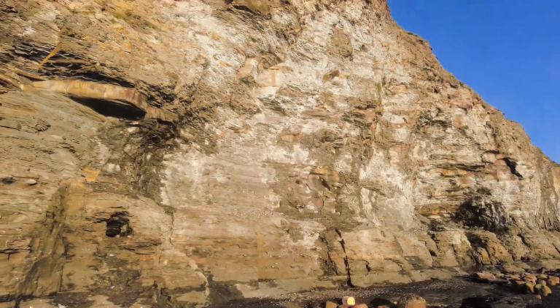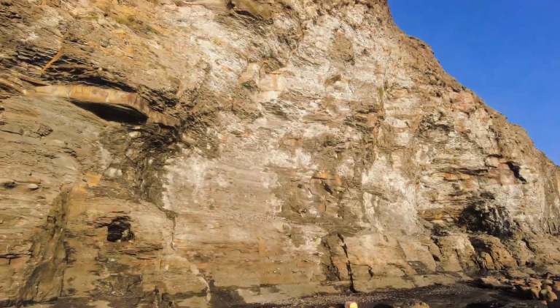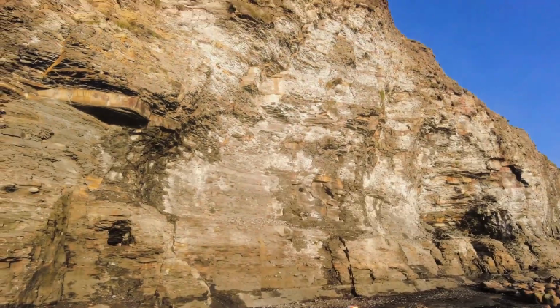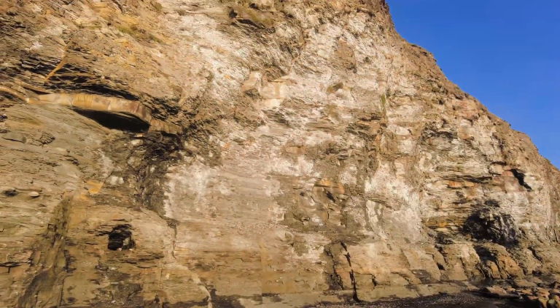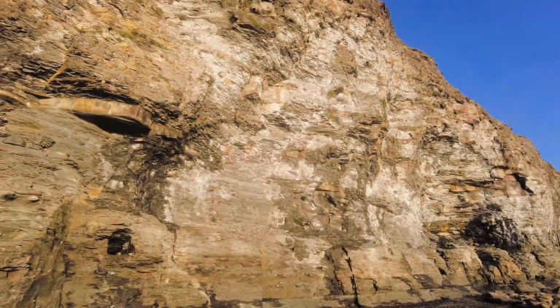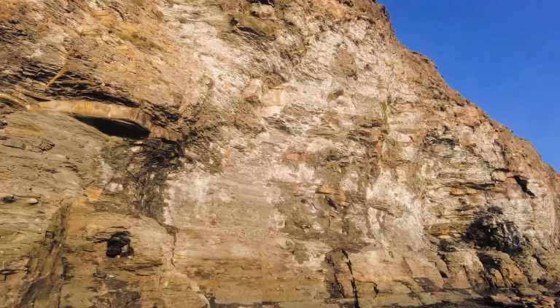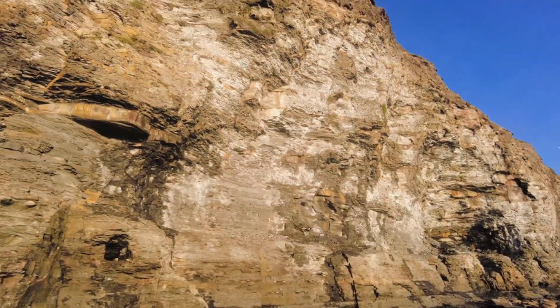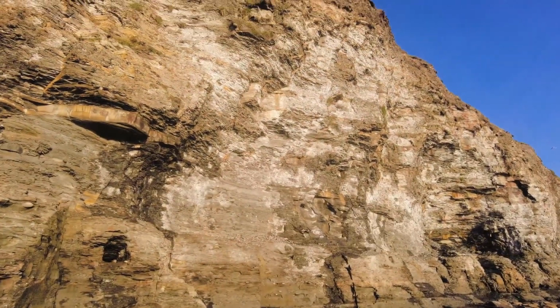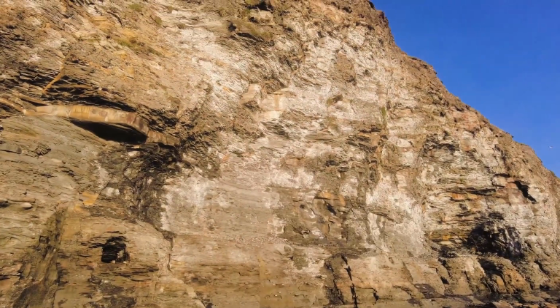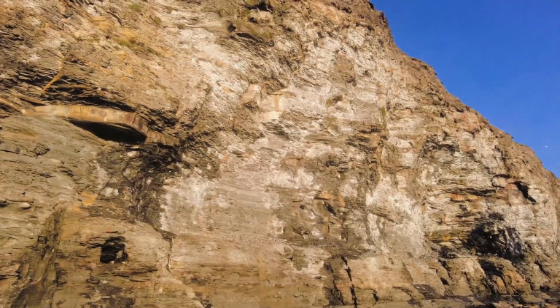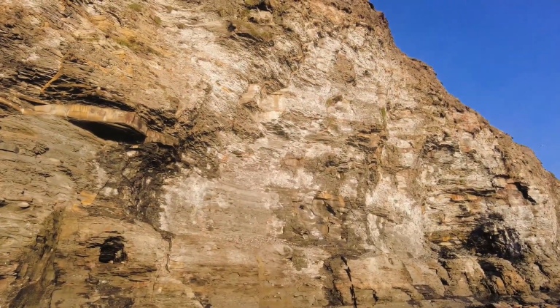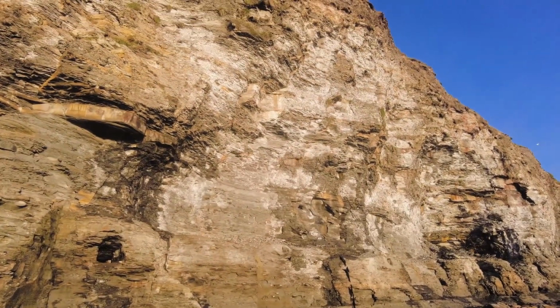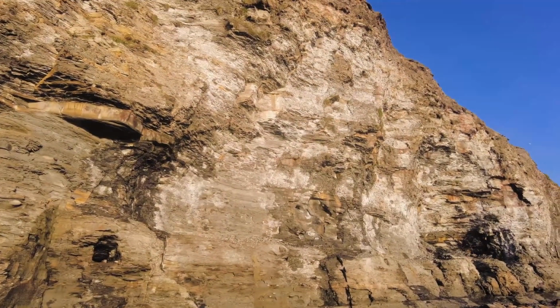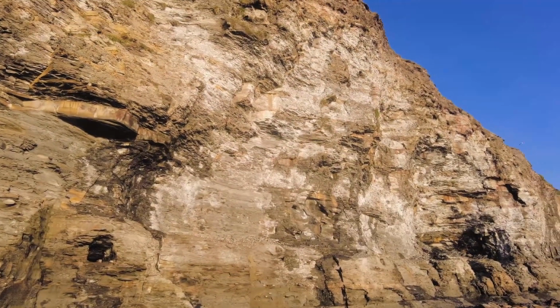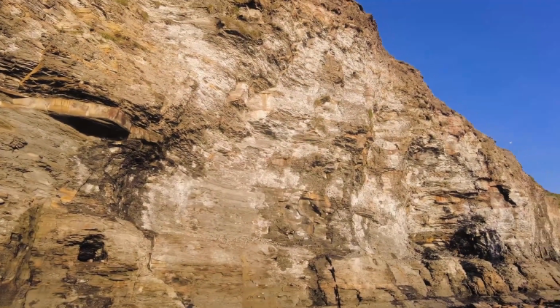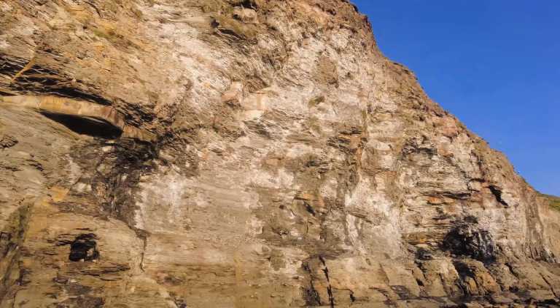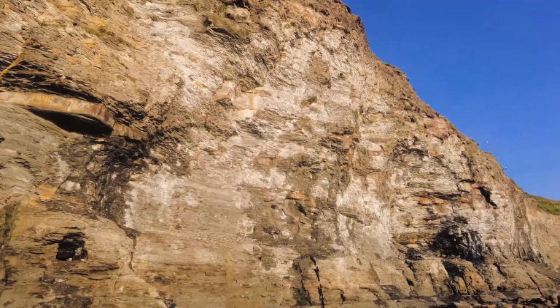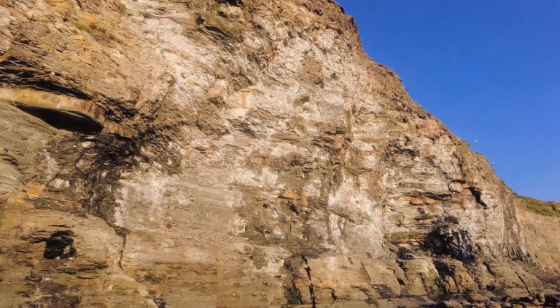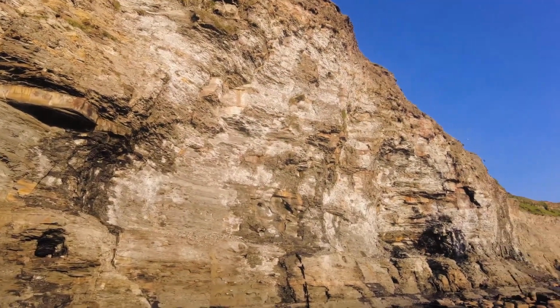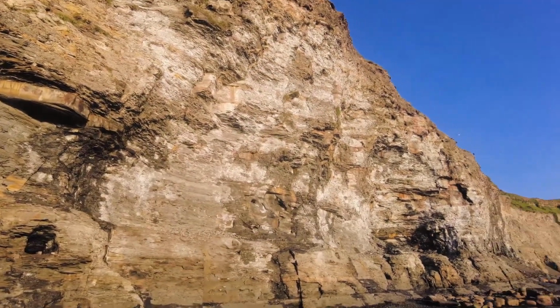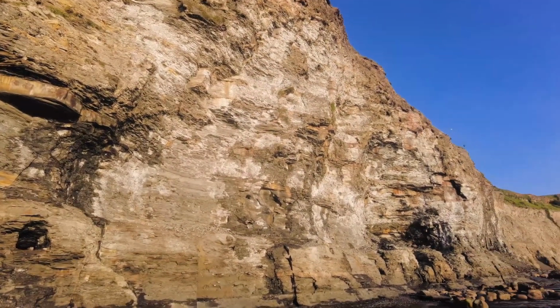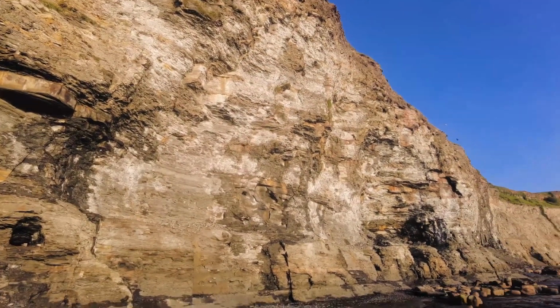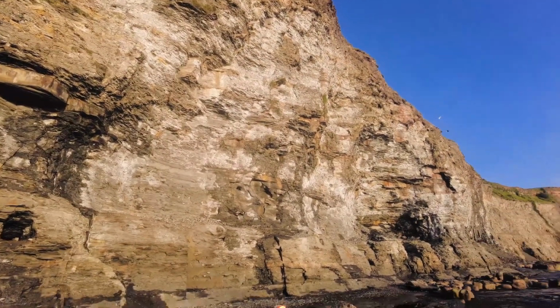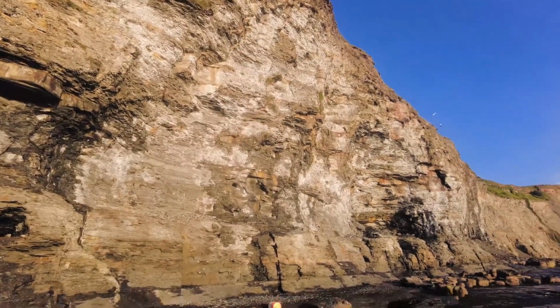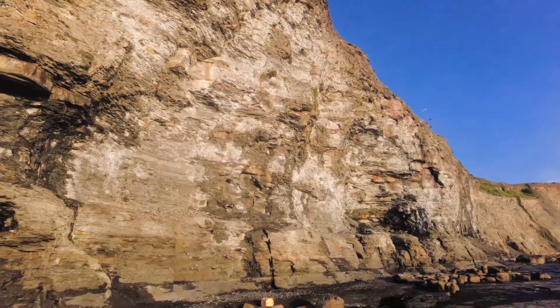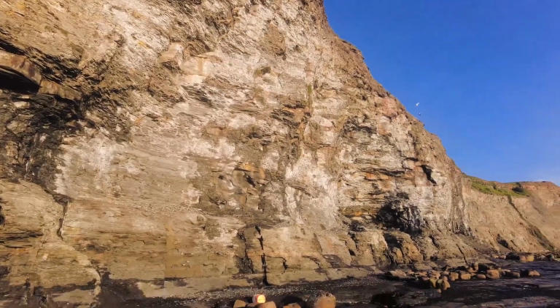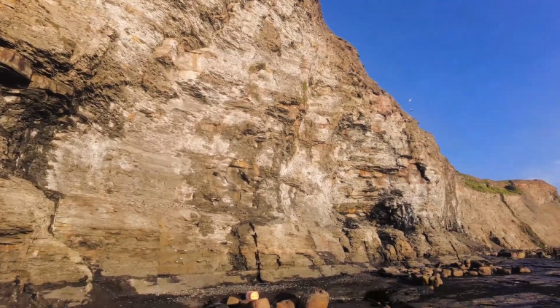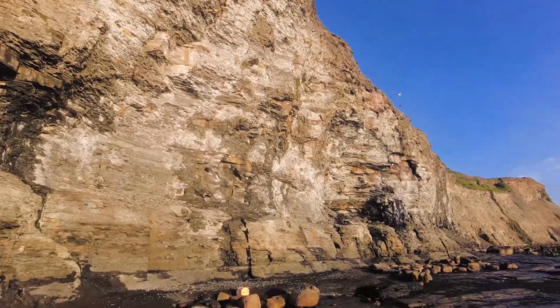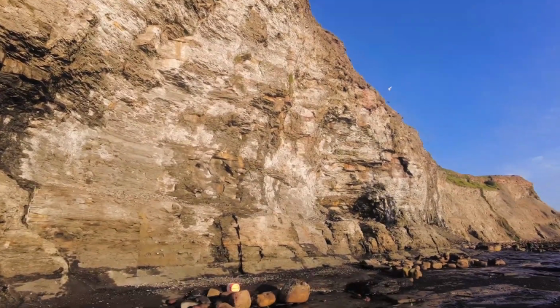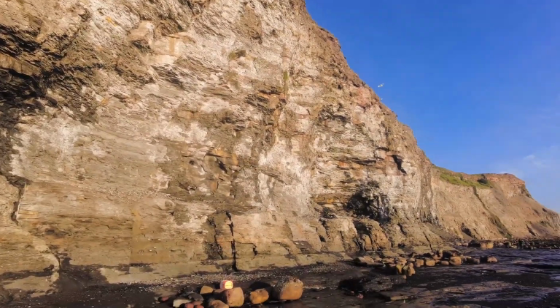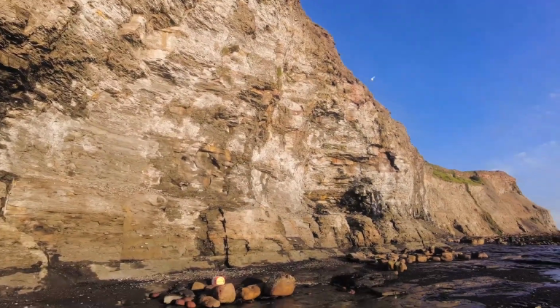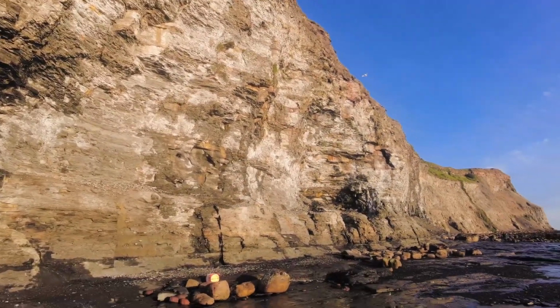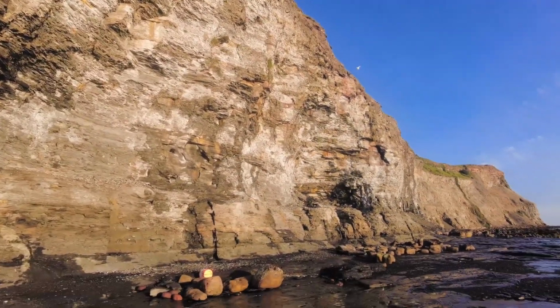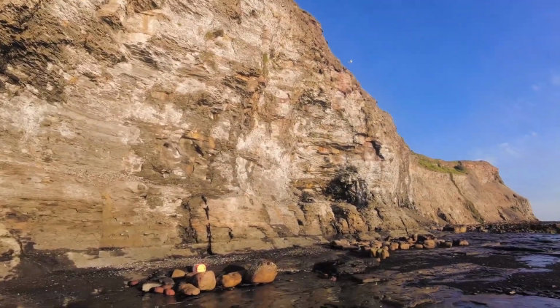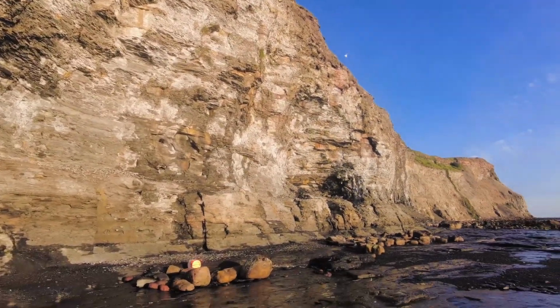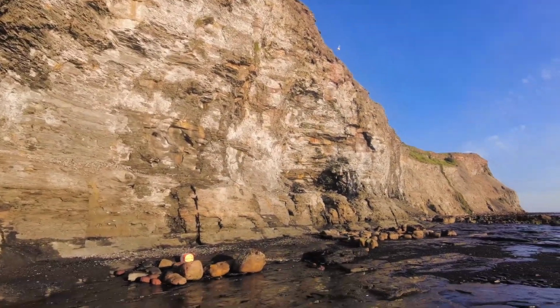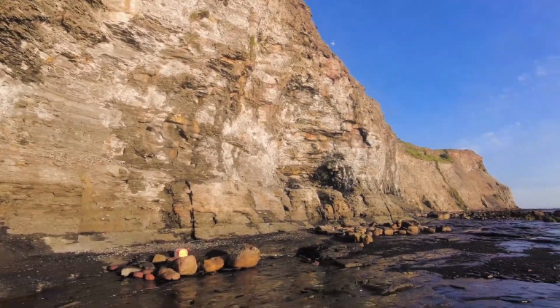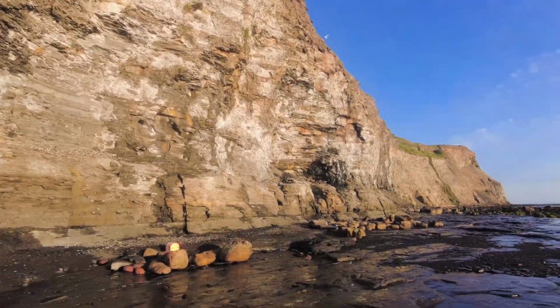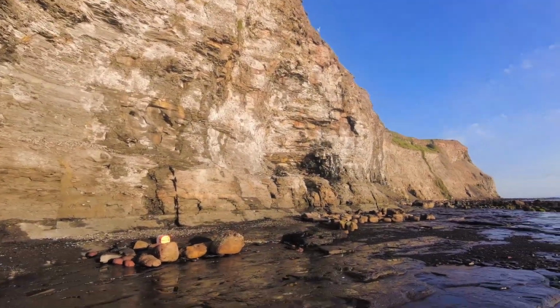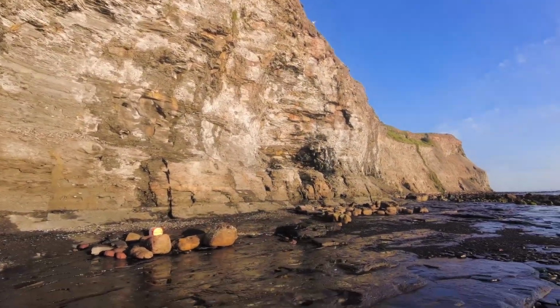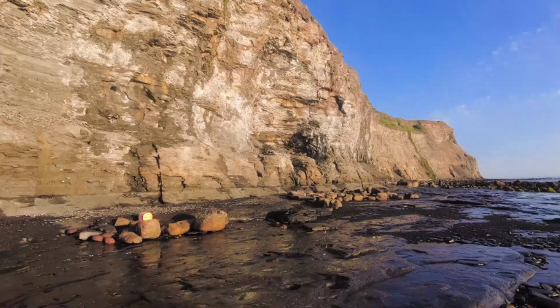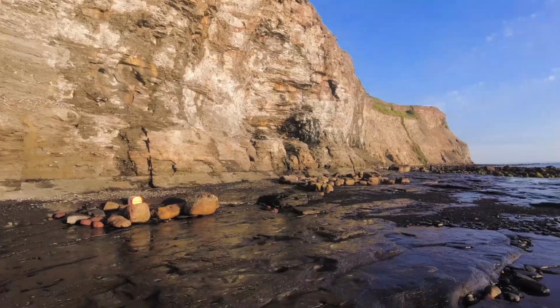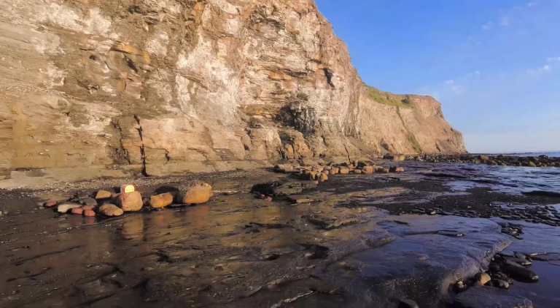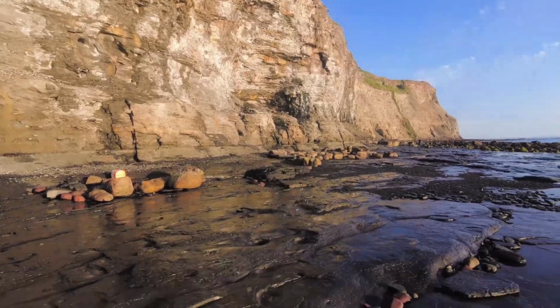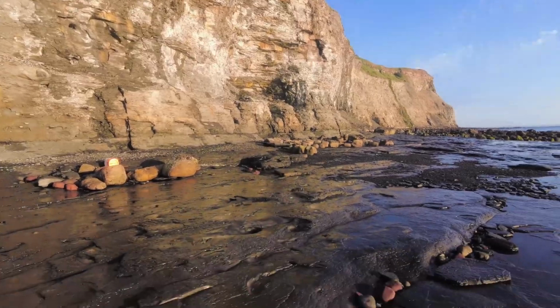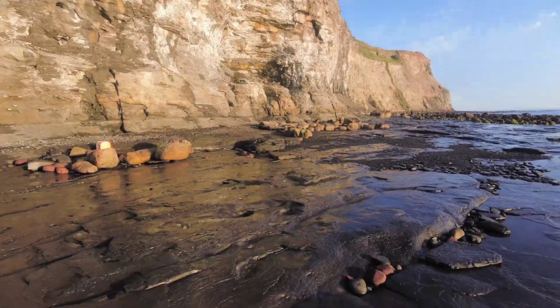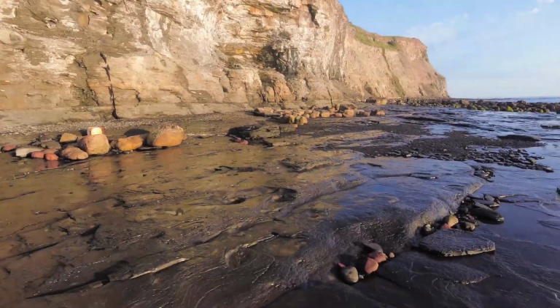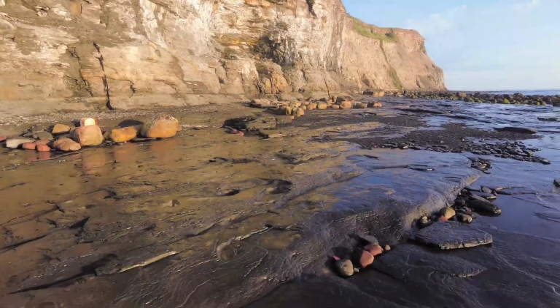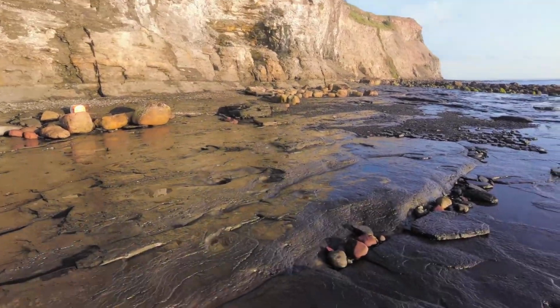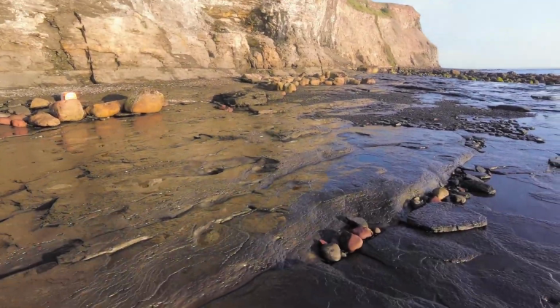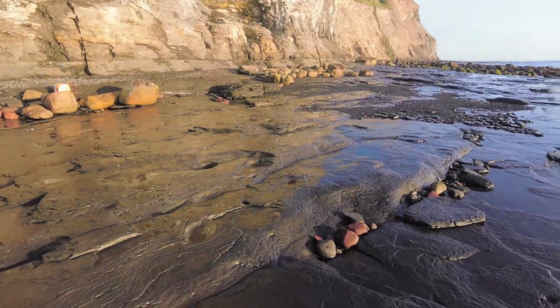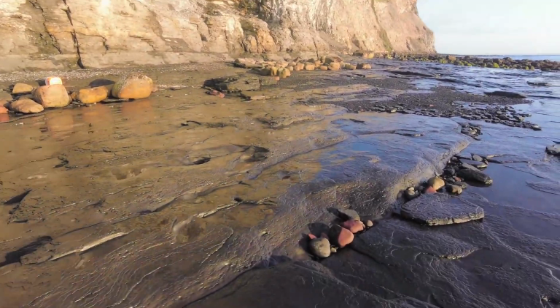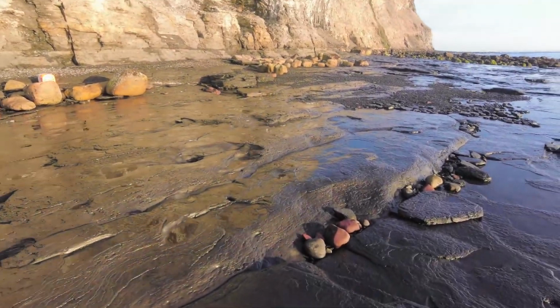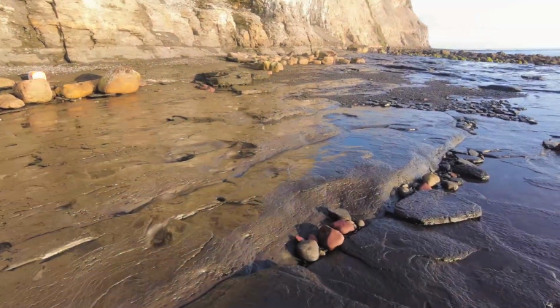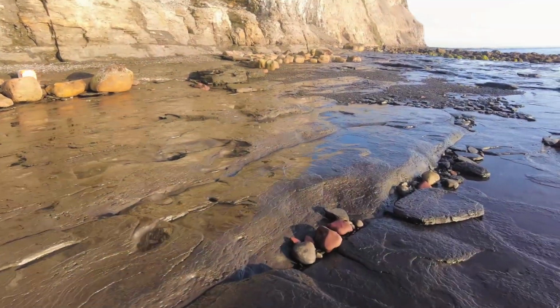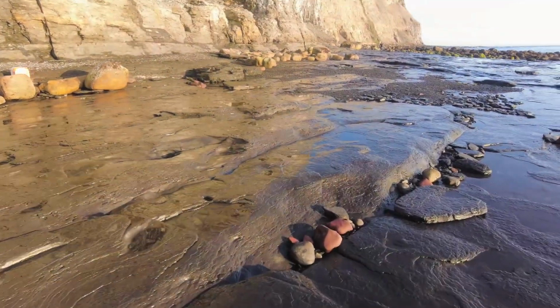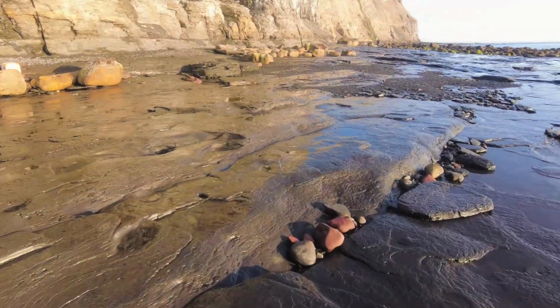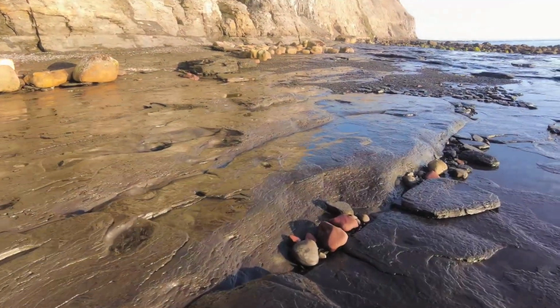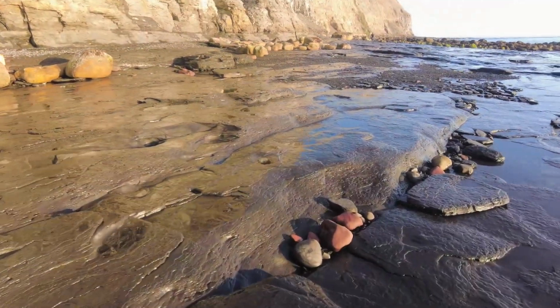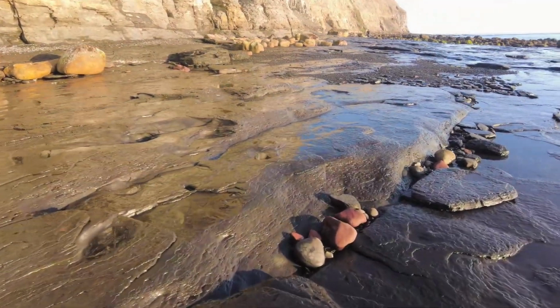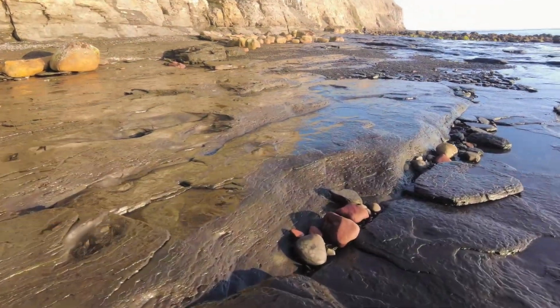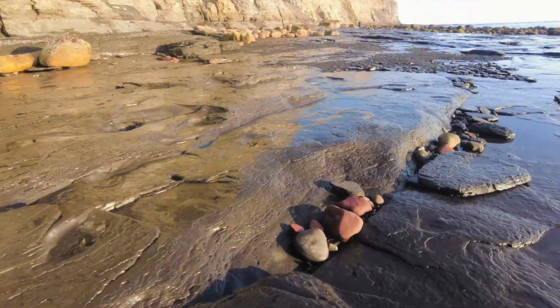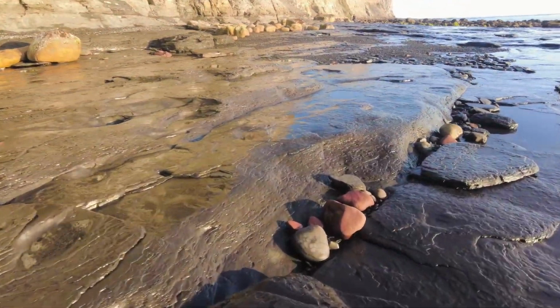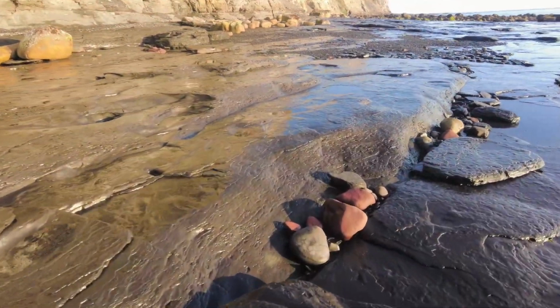The cliffs are really crumbly today so I'm going to stay well away and I'm going to look where the tide has washed all of the pebbles.